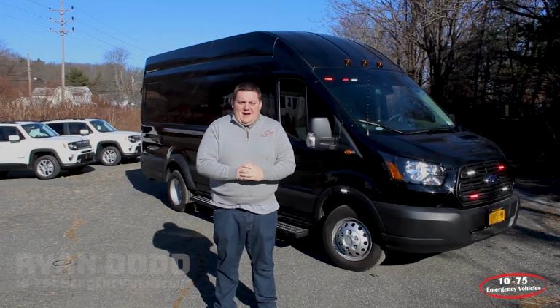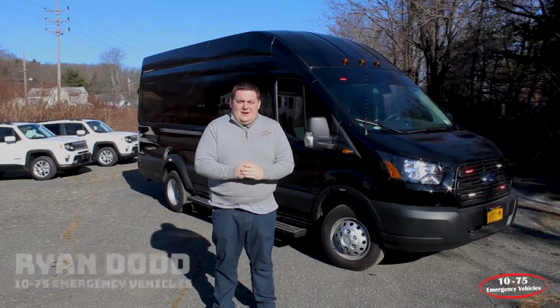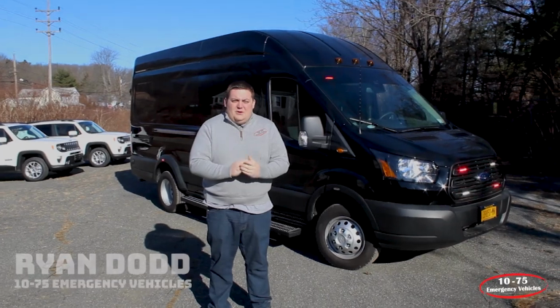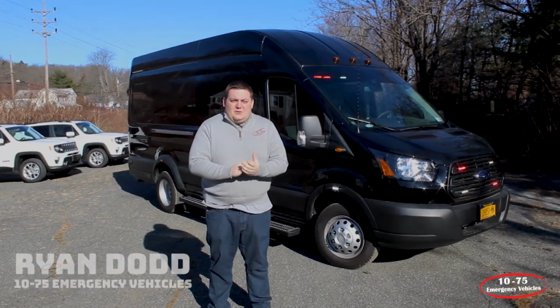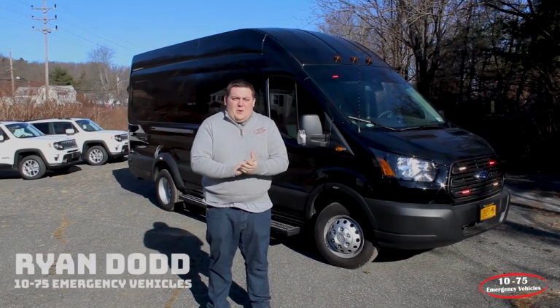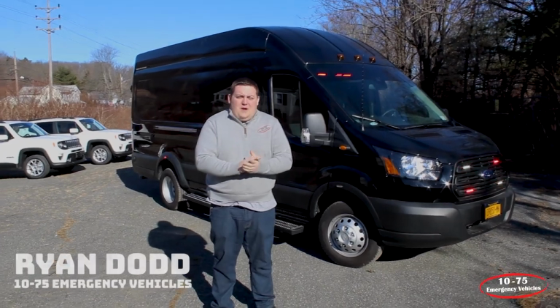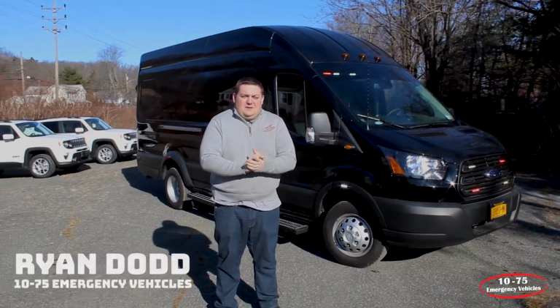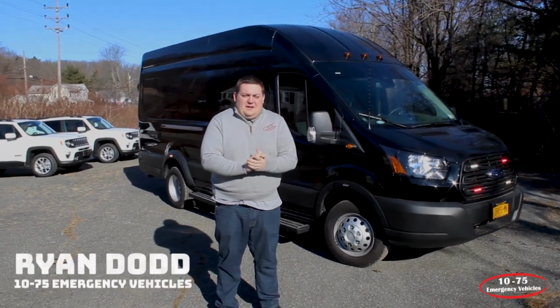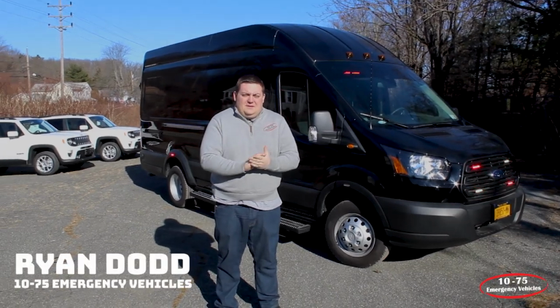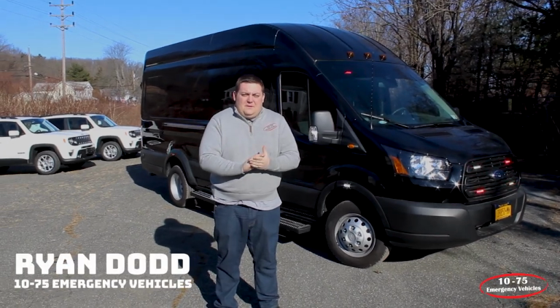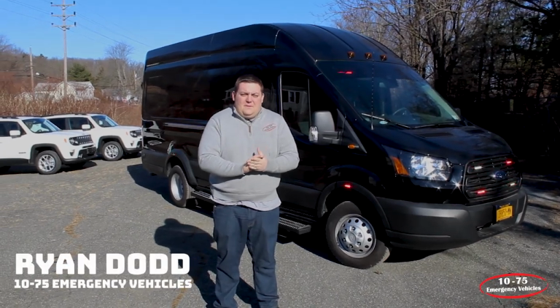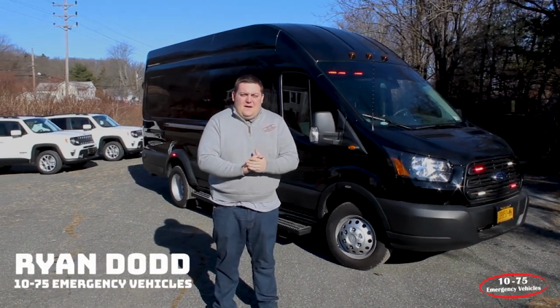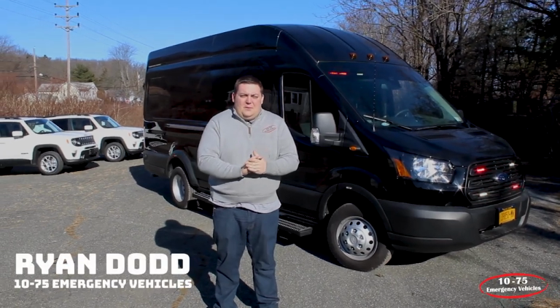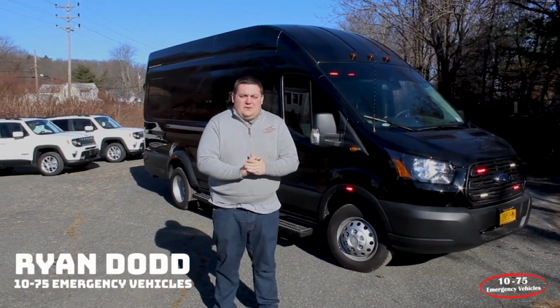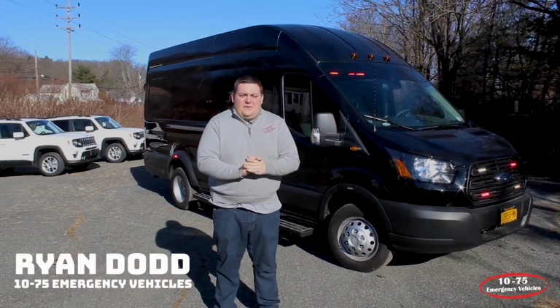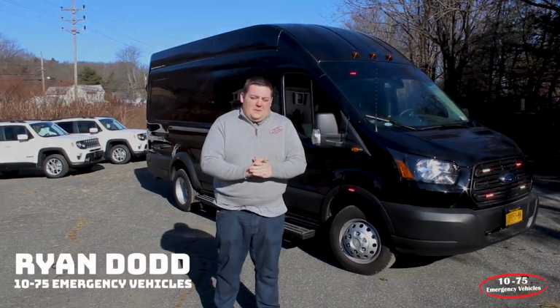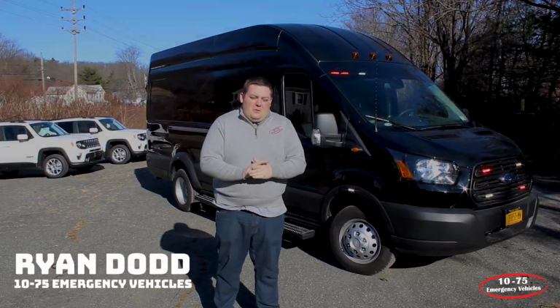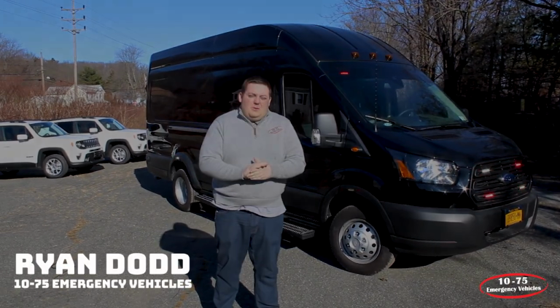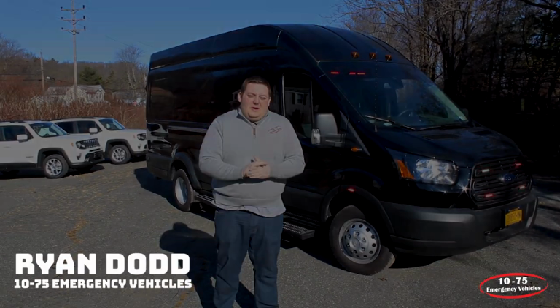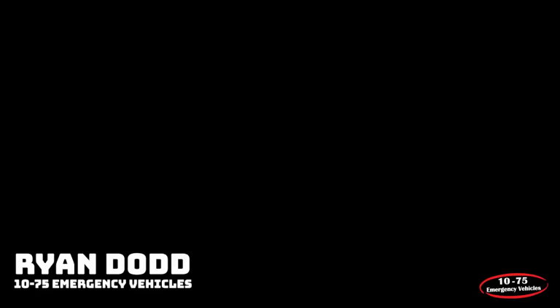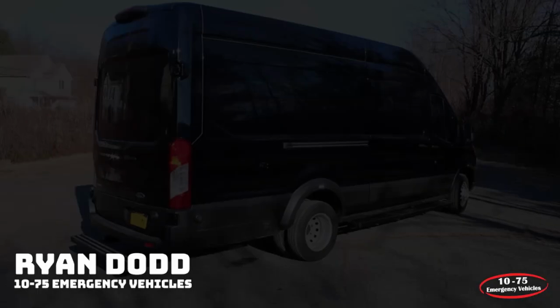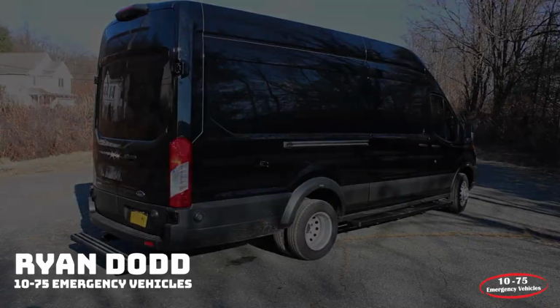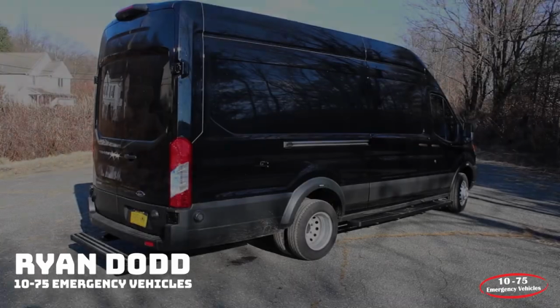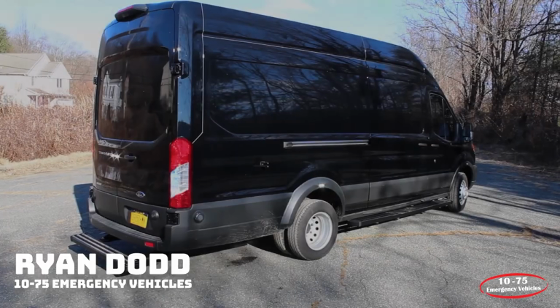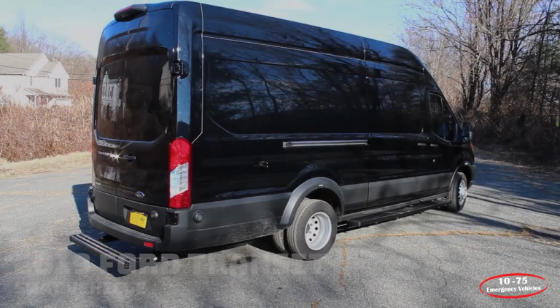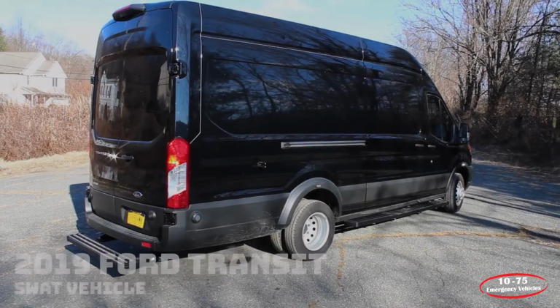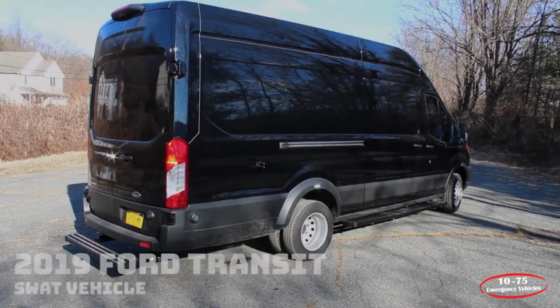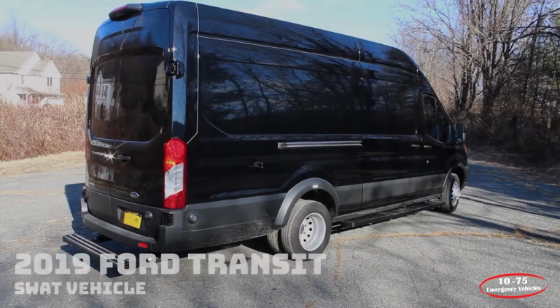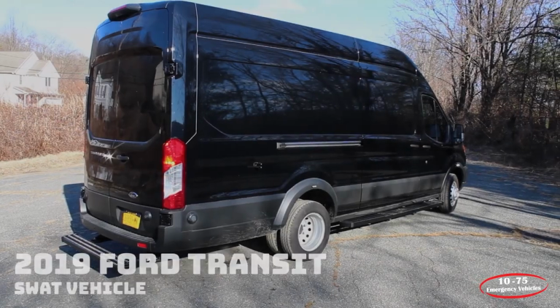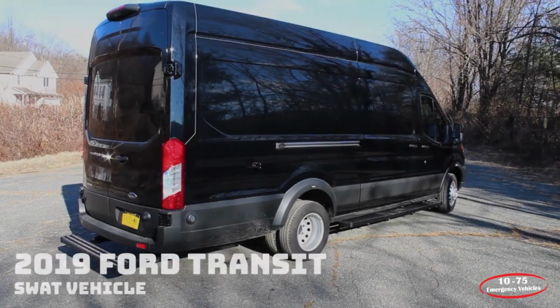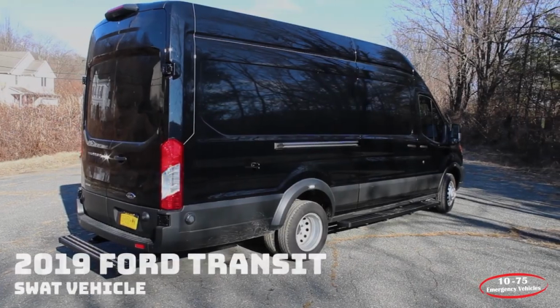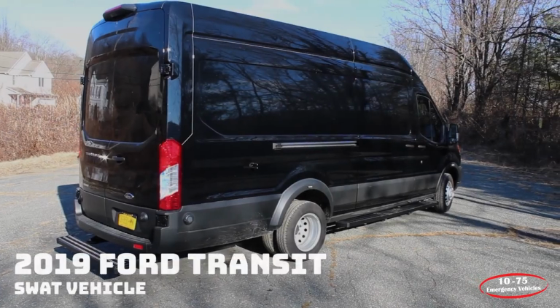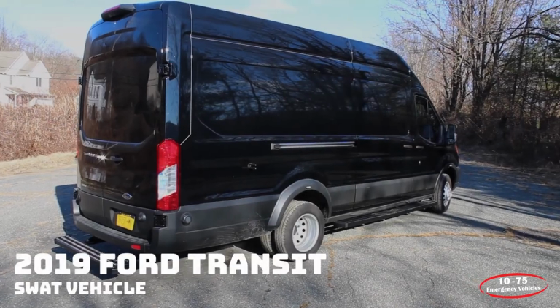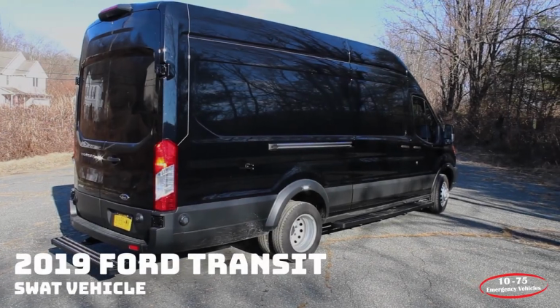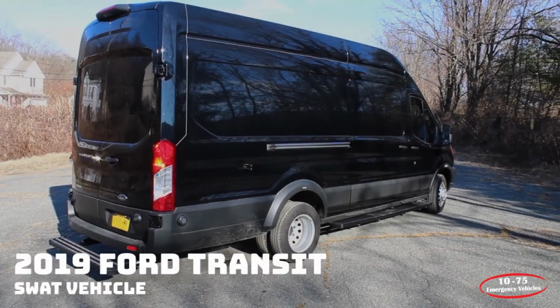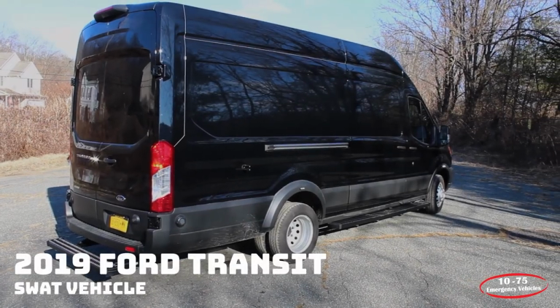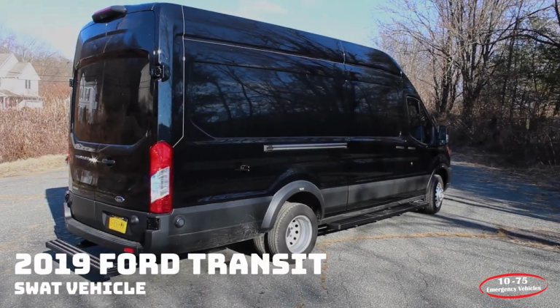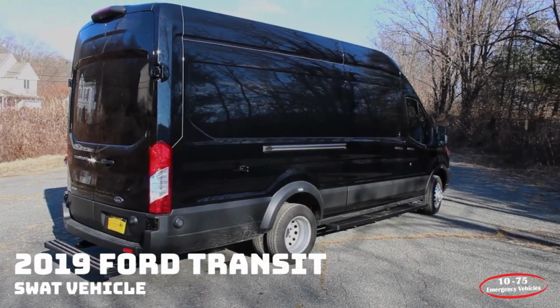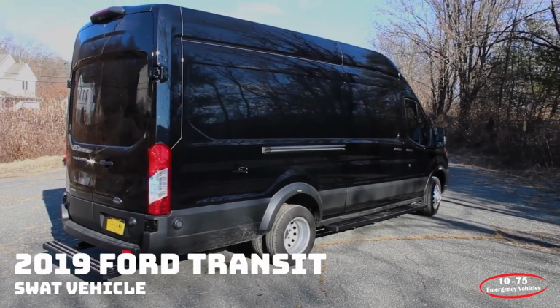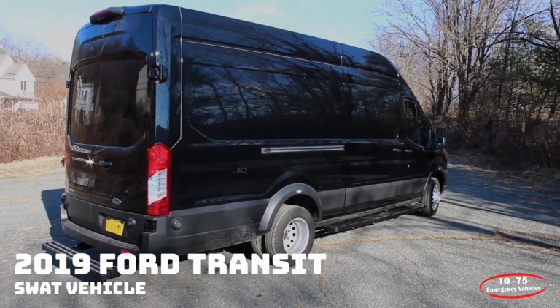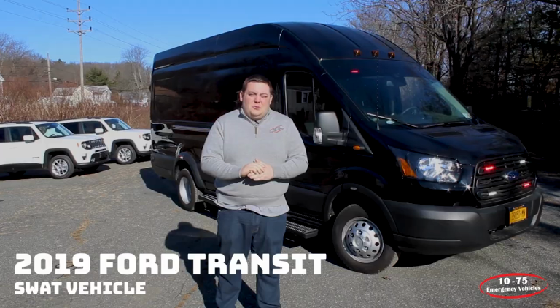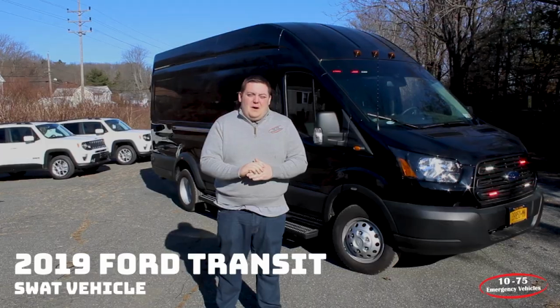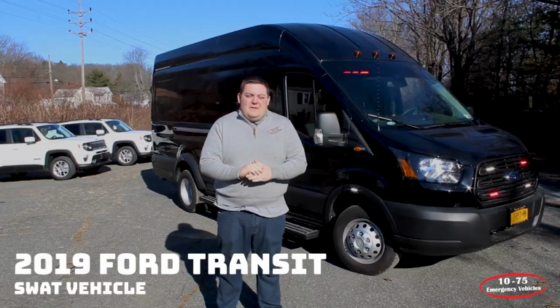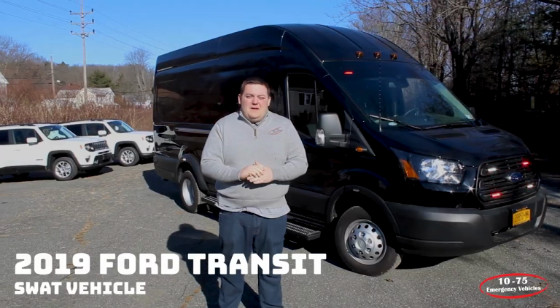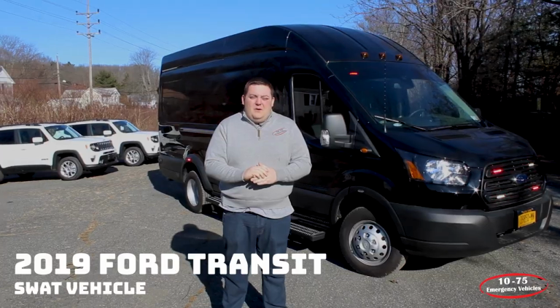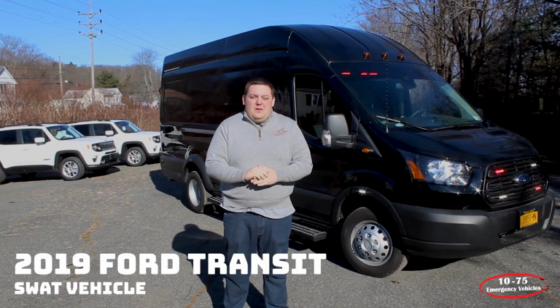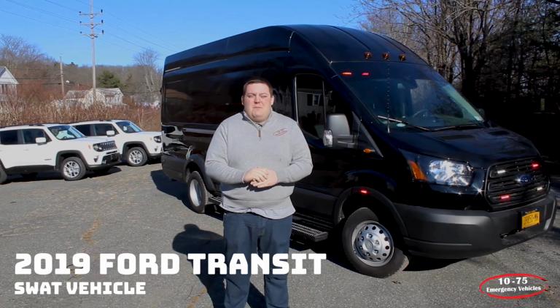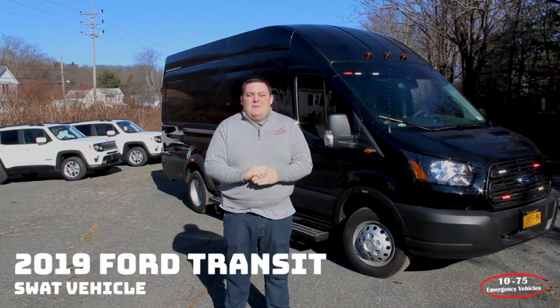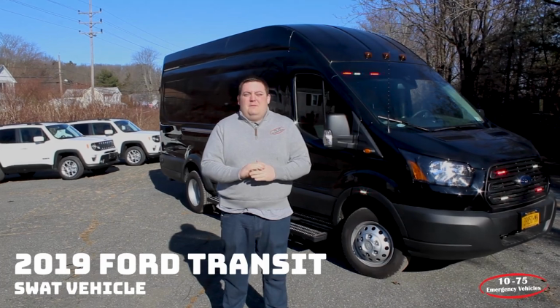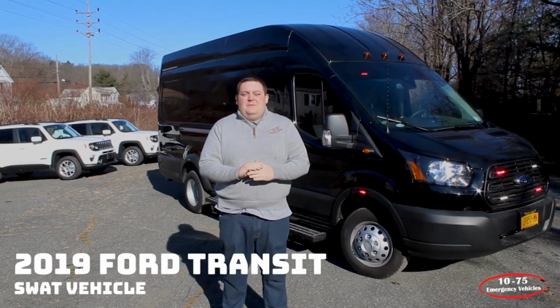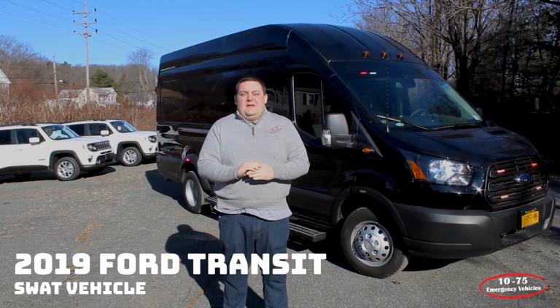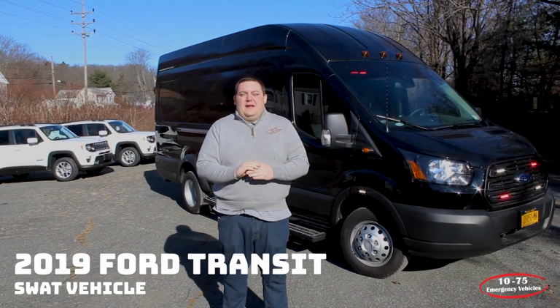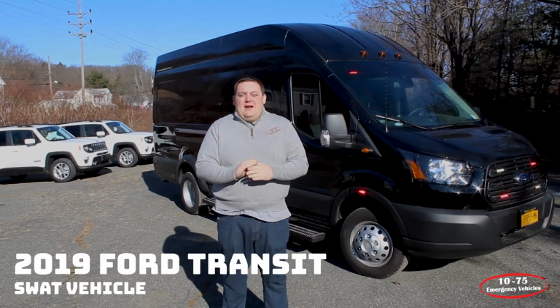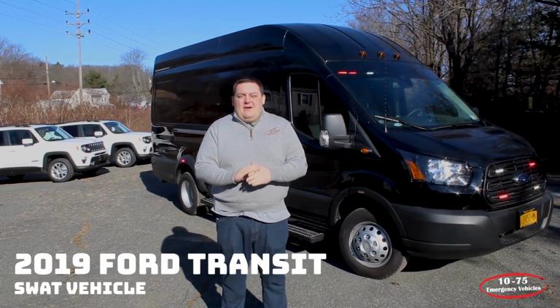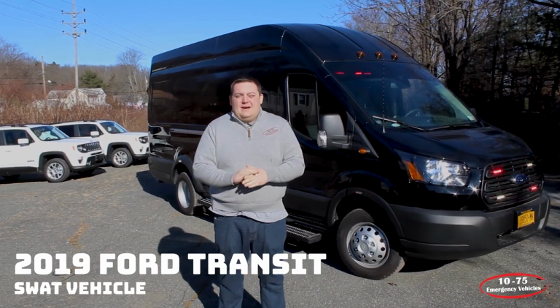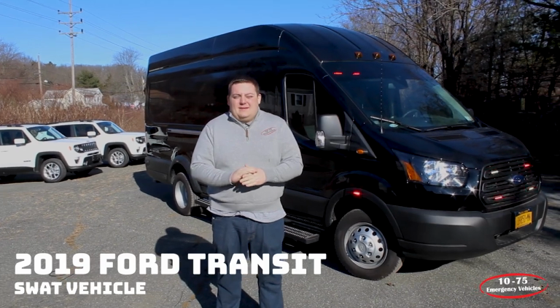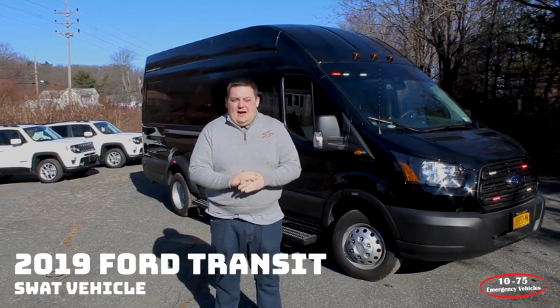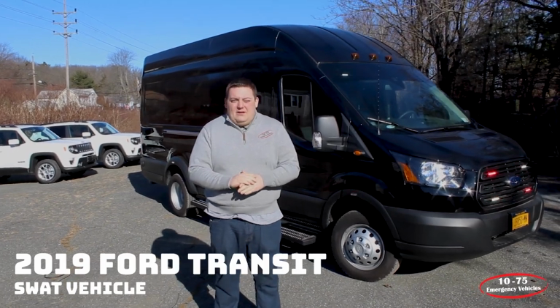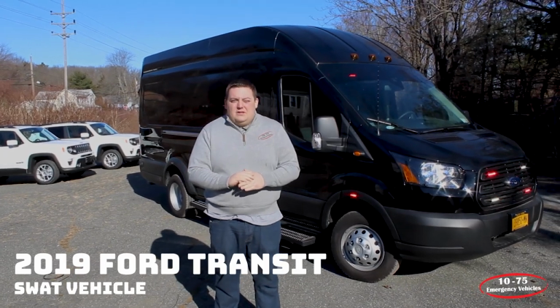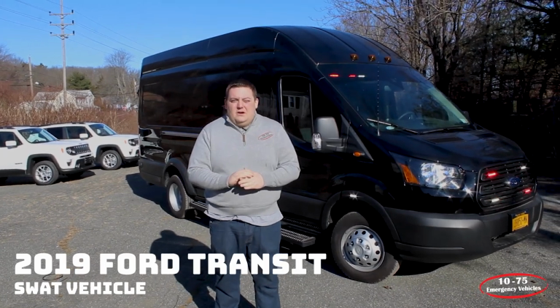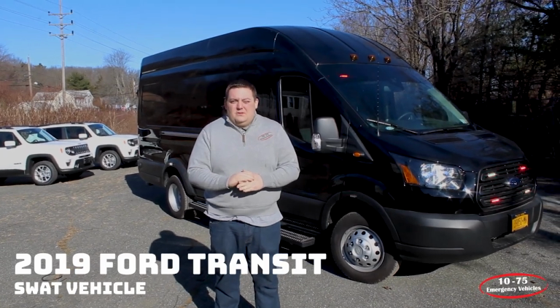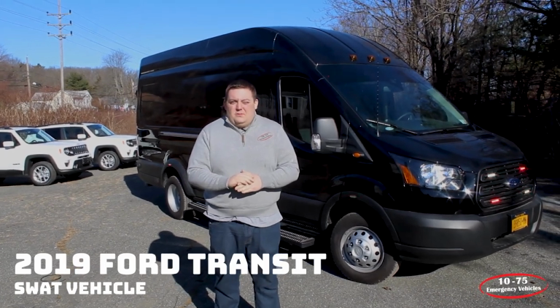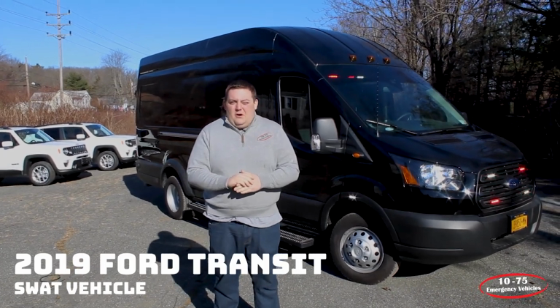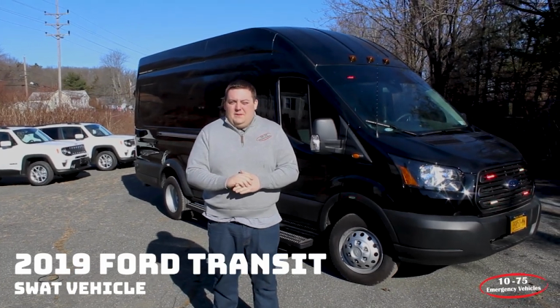How are you doing? It's Ryan with 1075 Emergency Vehicles. What we're looking at today is the 2019 Ford Transit SWAT vehicle that we built for the Cattaraugus County Sheriff's Department.